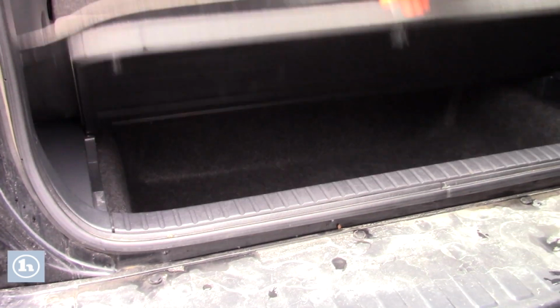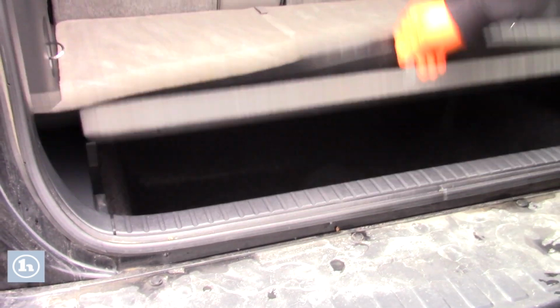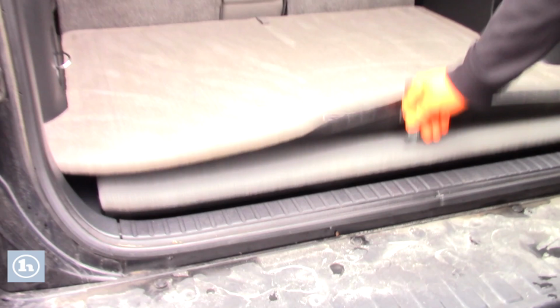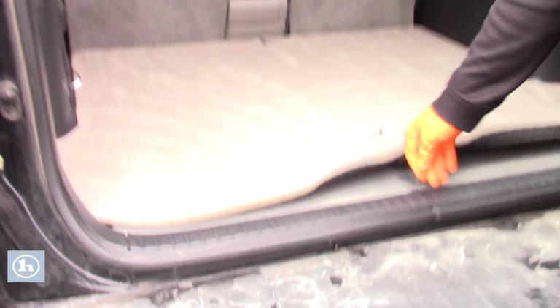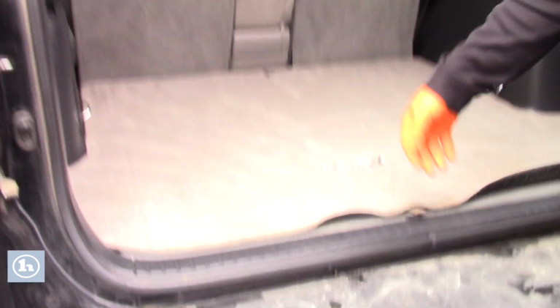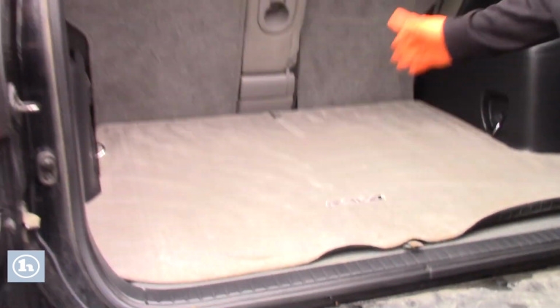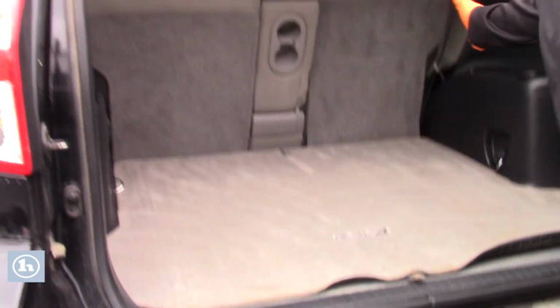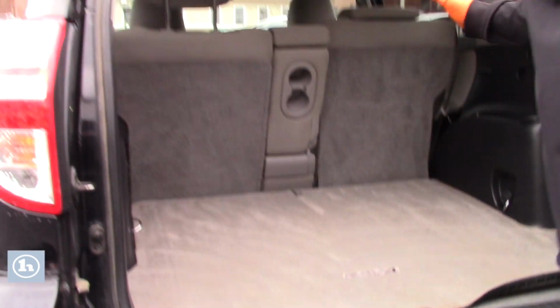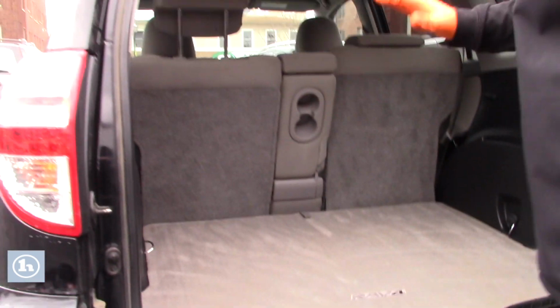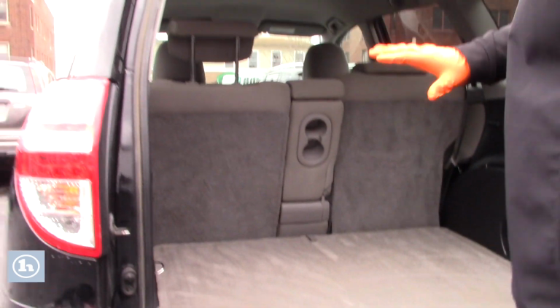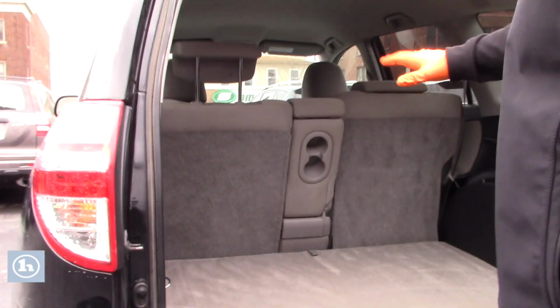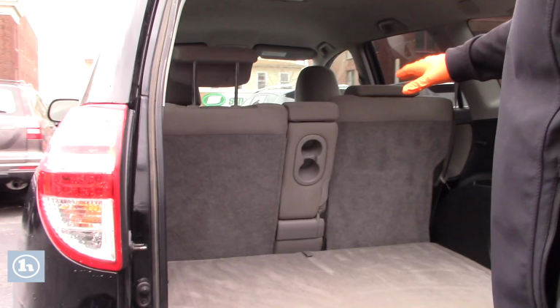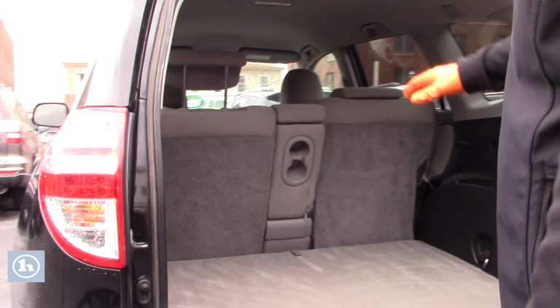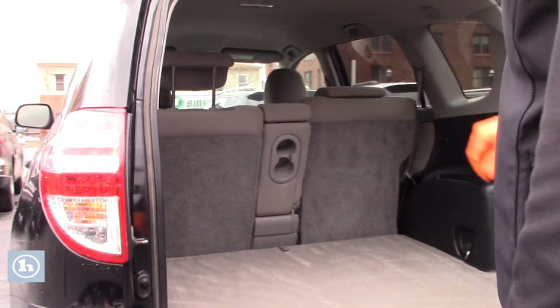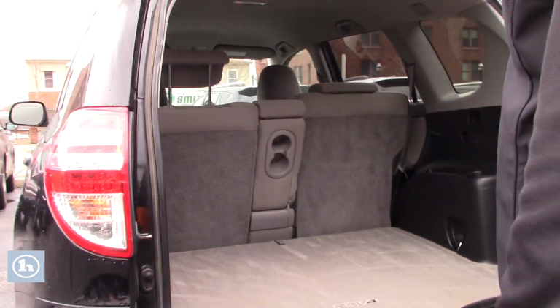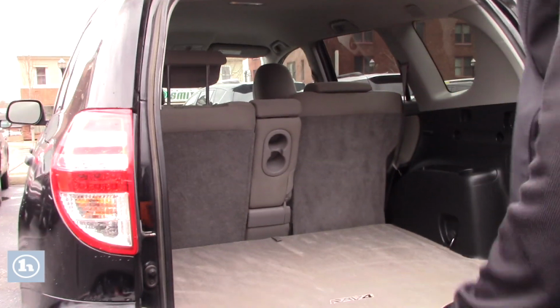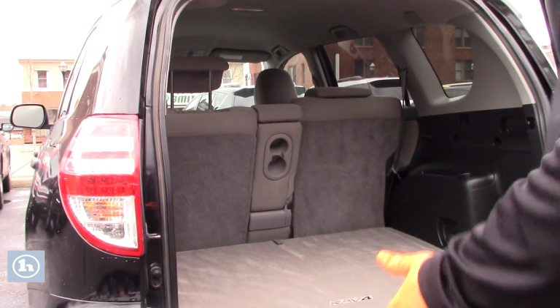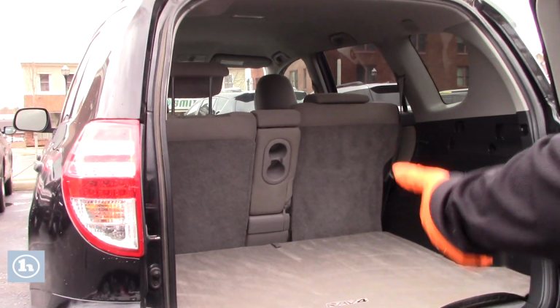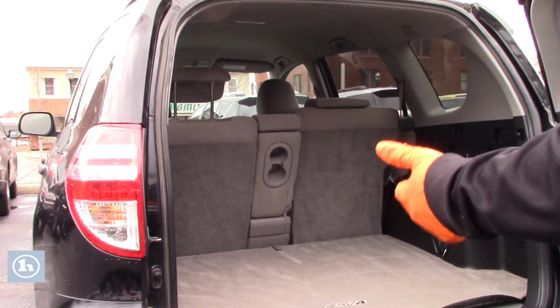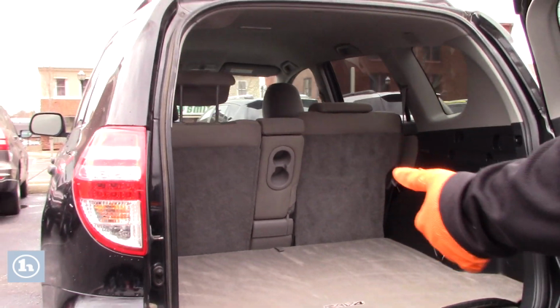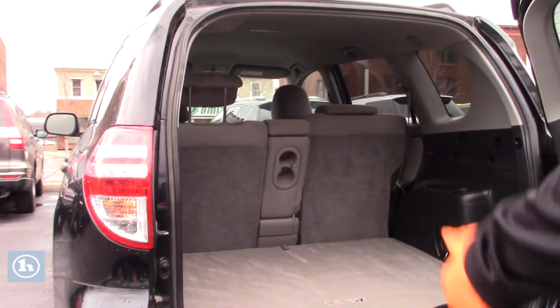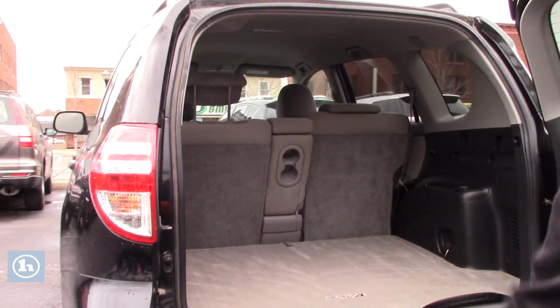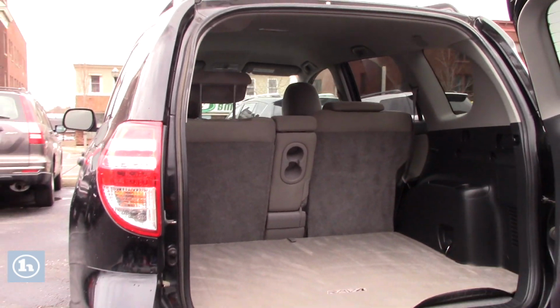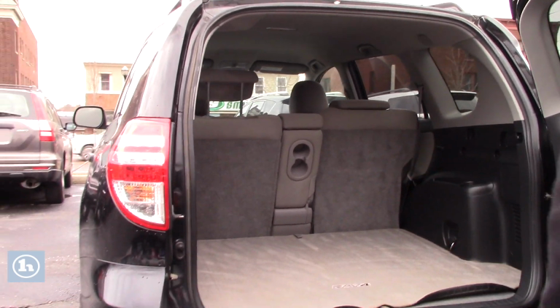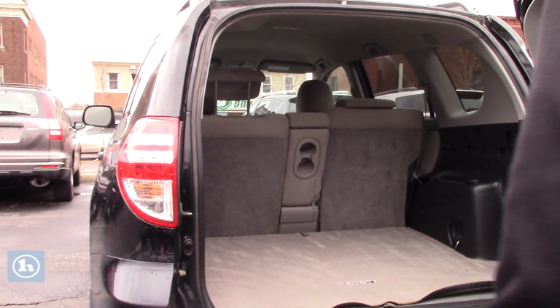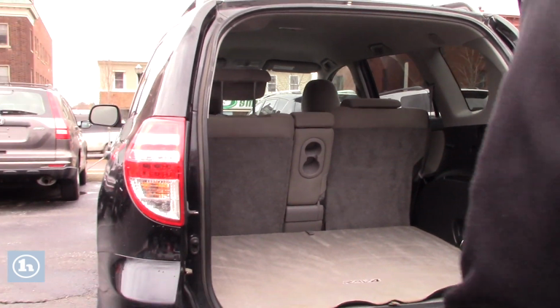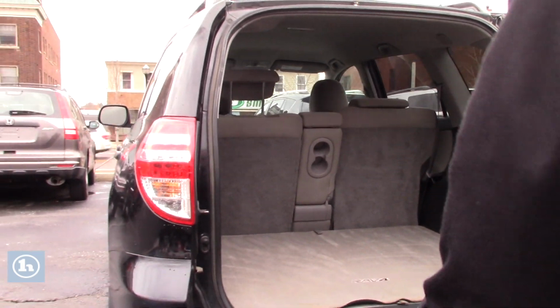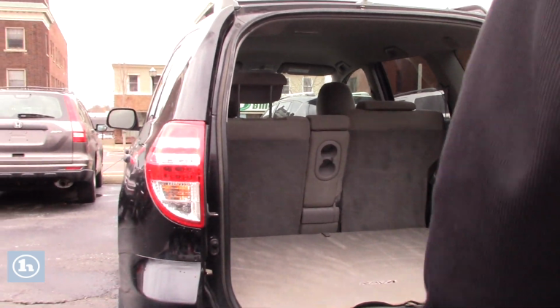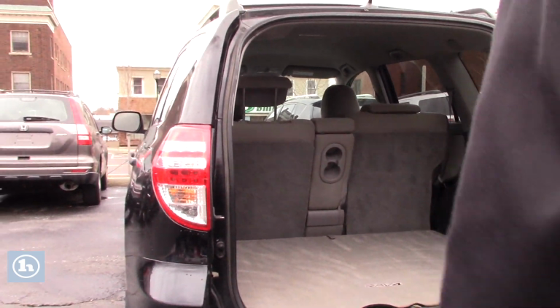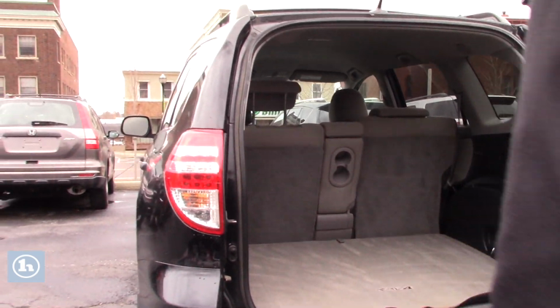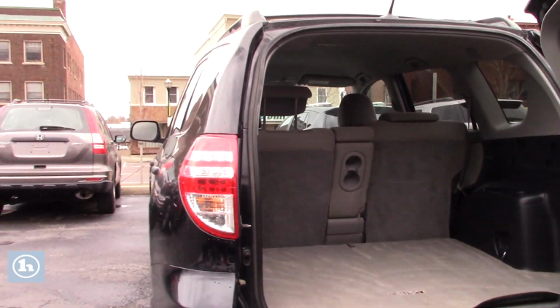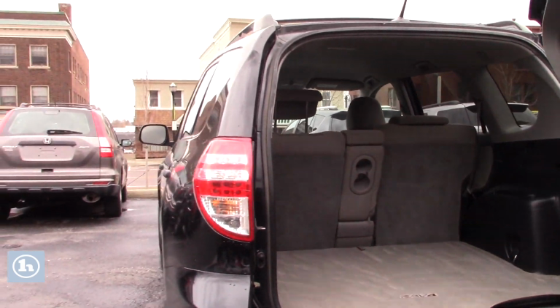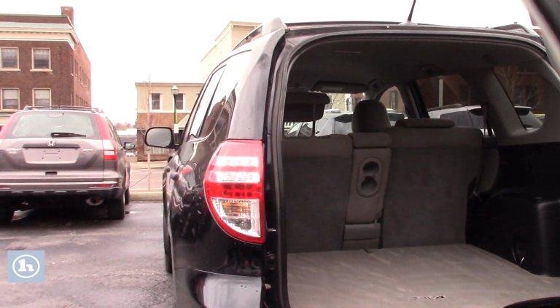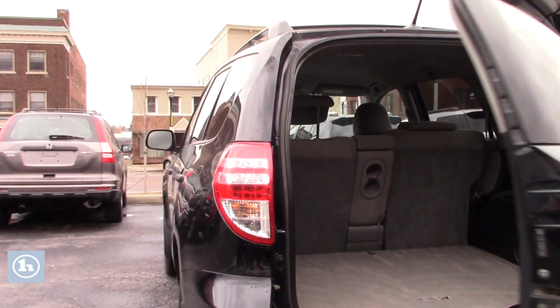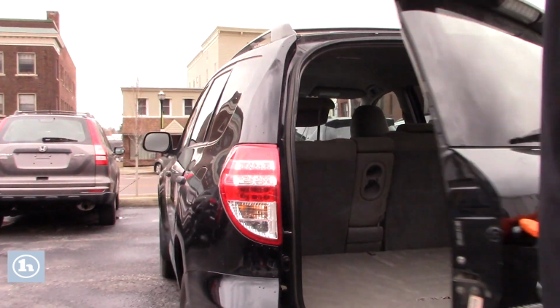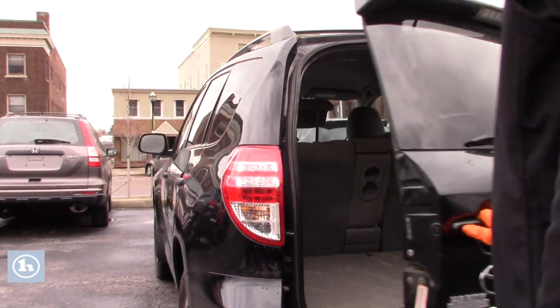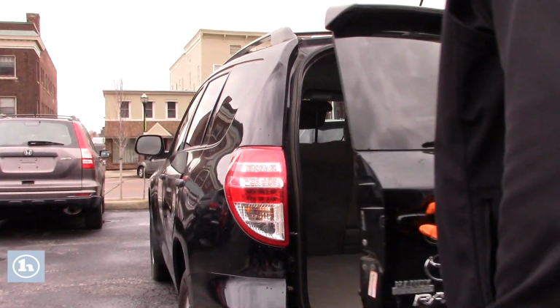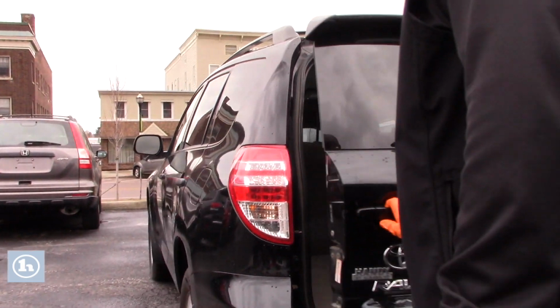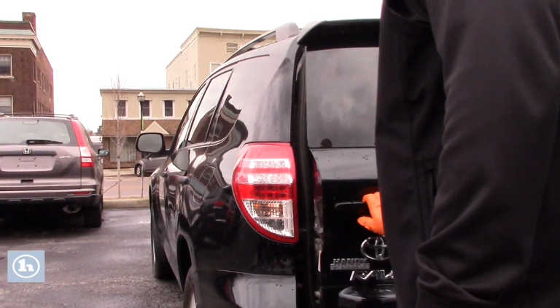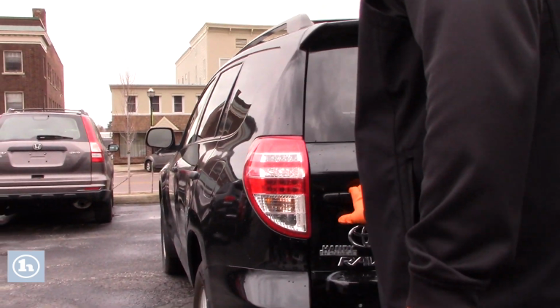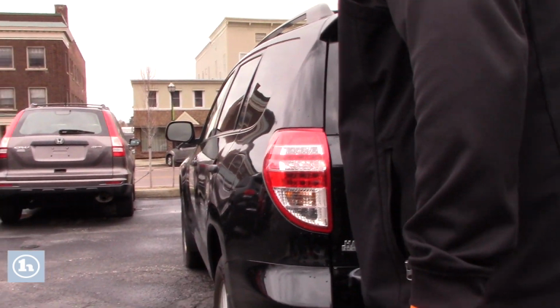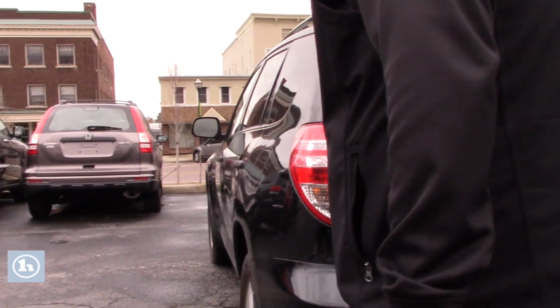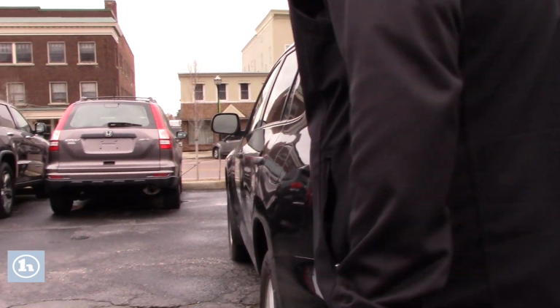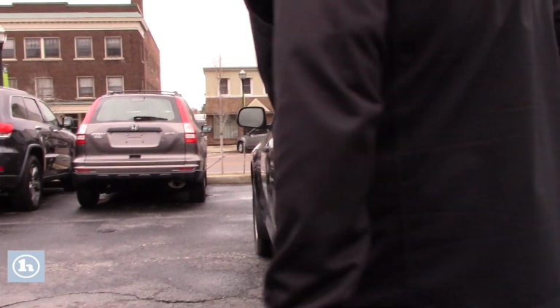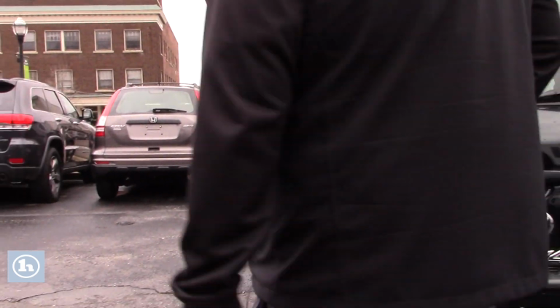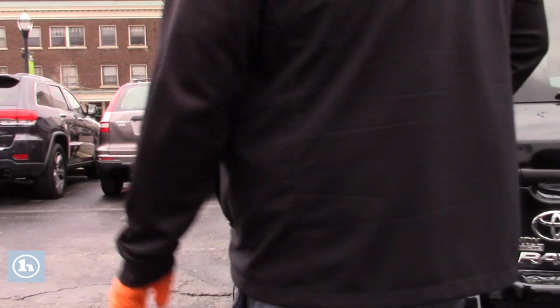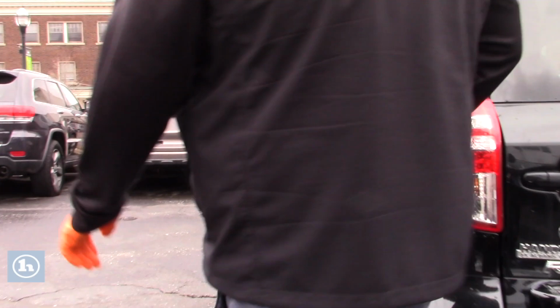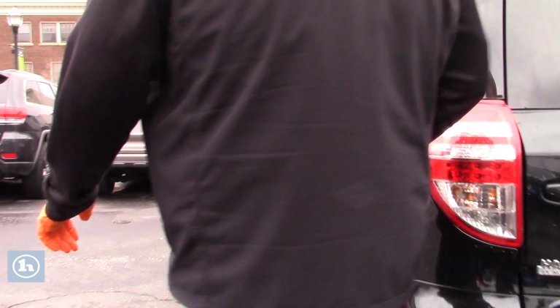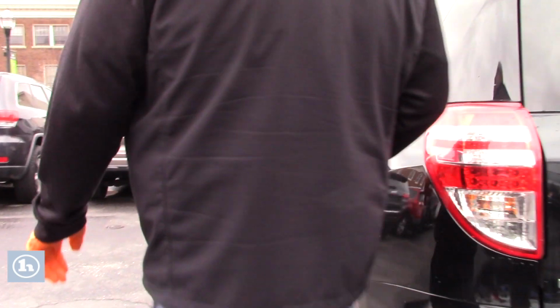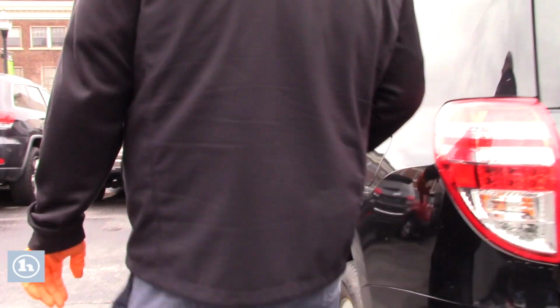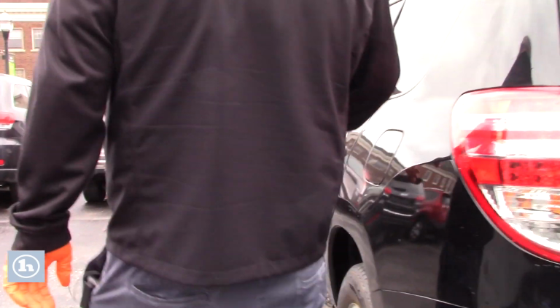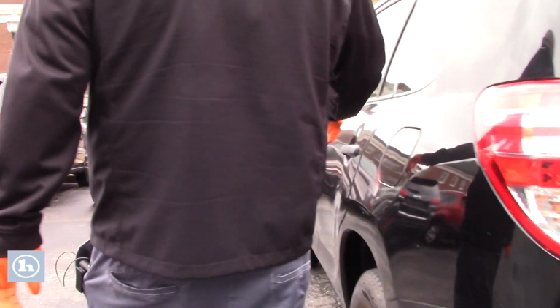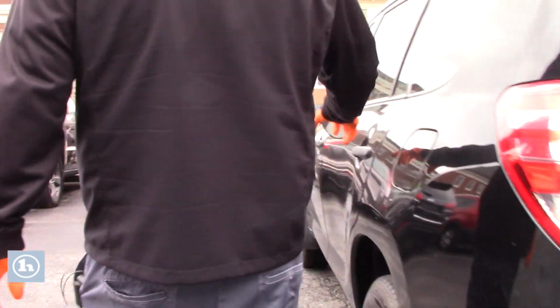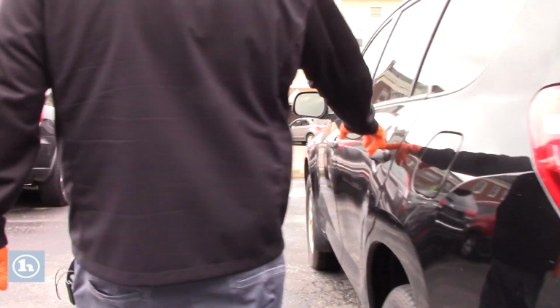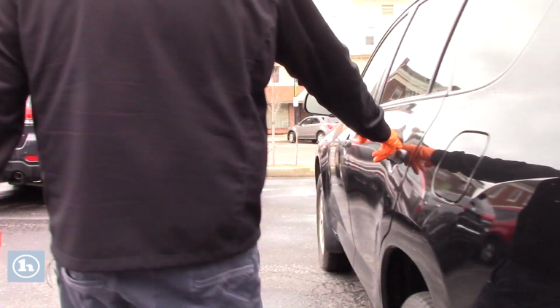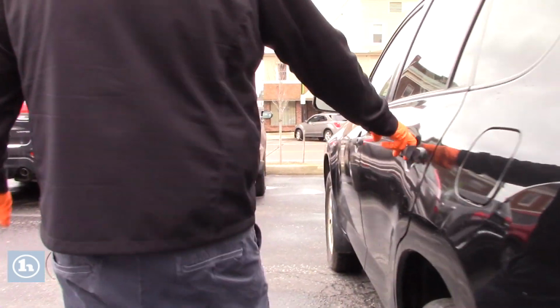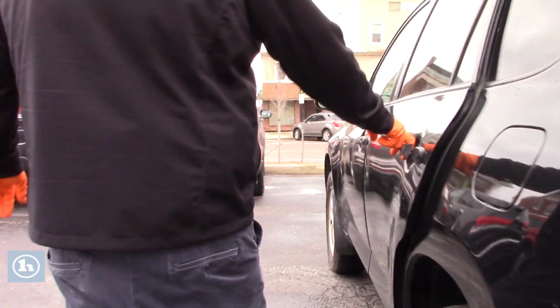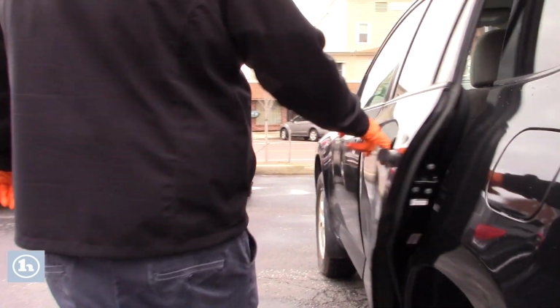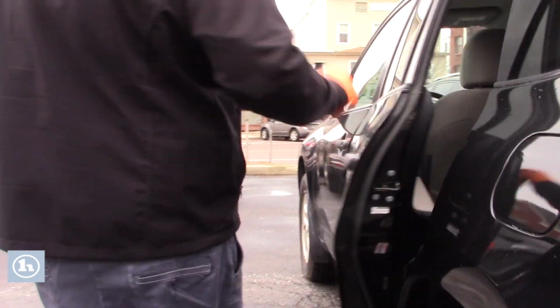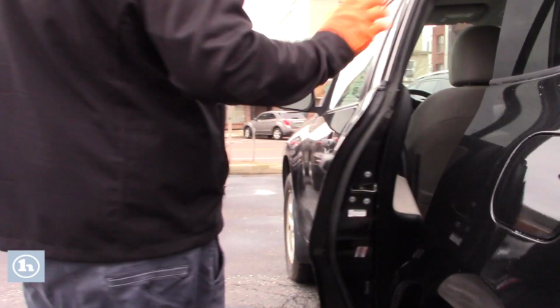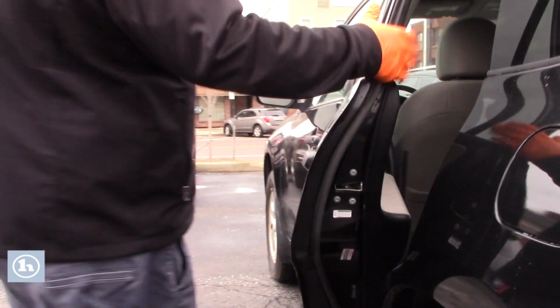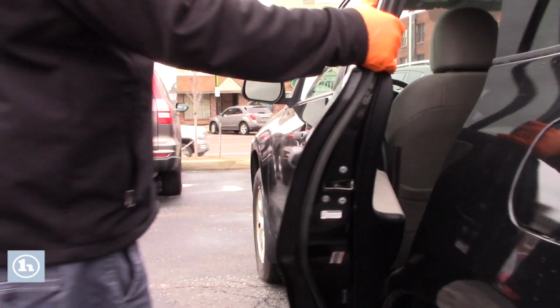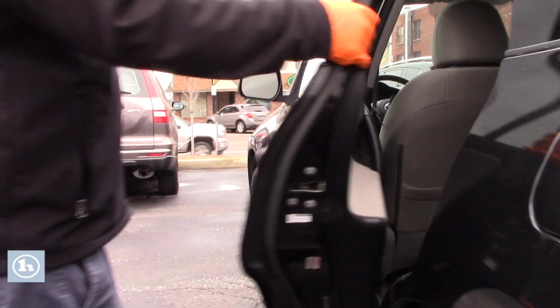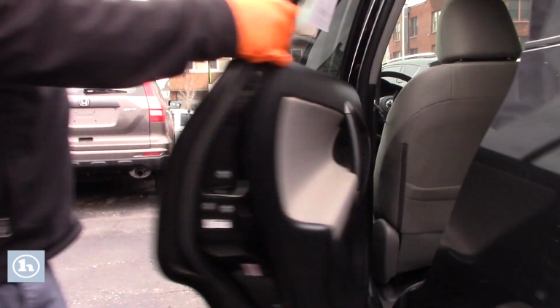You can also fold down those rear seats for extra cargo space if needed. Follow me around up front and we will show you inside the cabin space here.